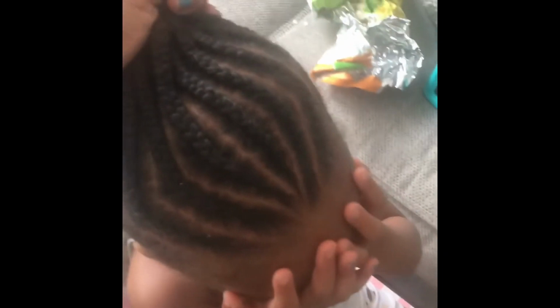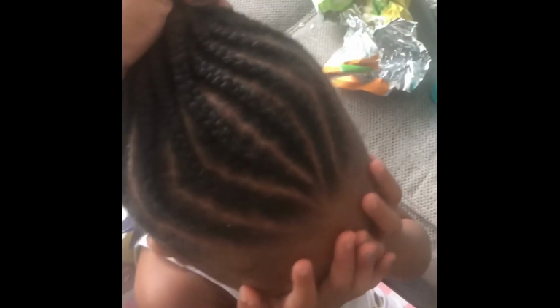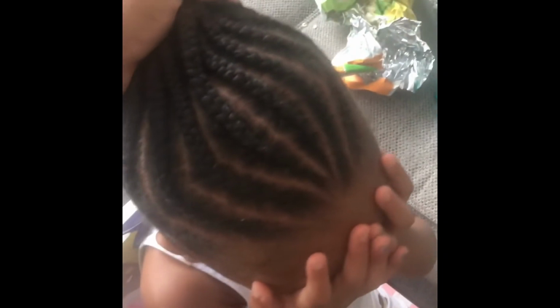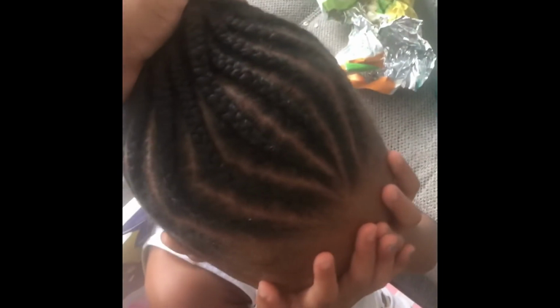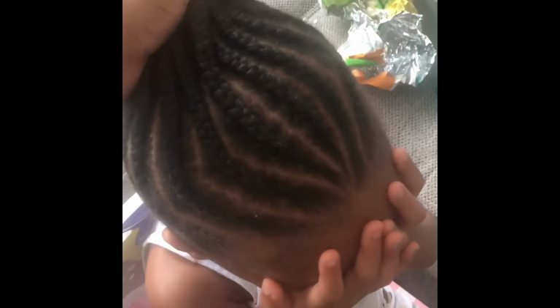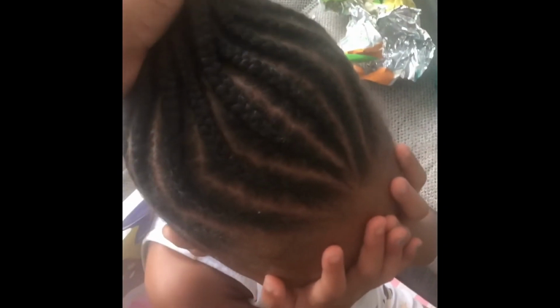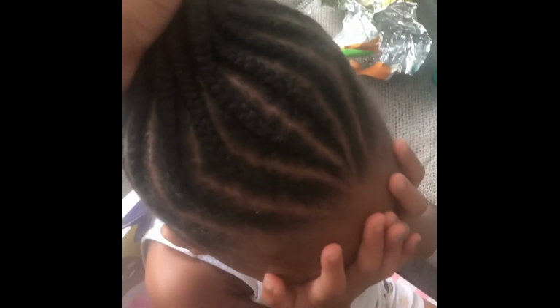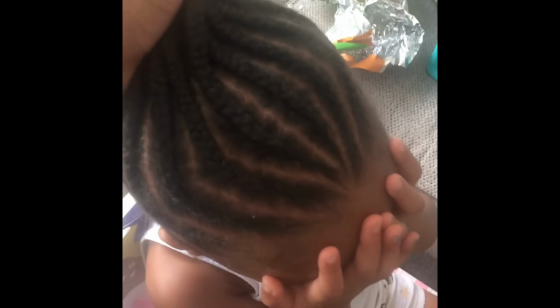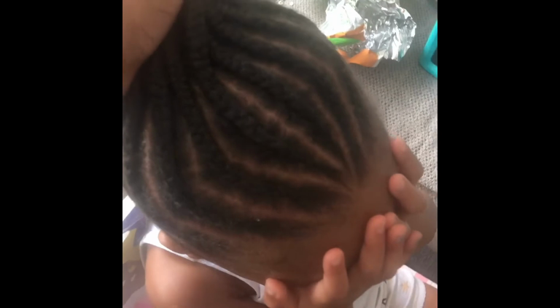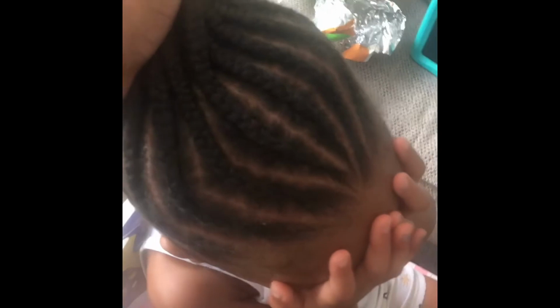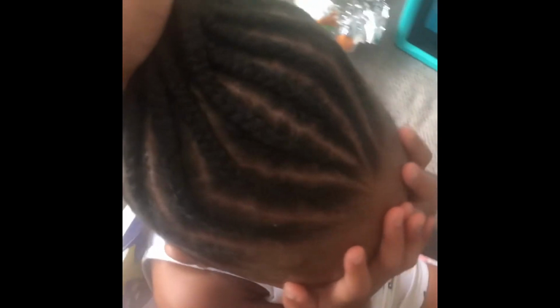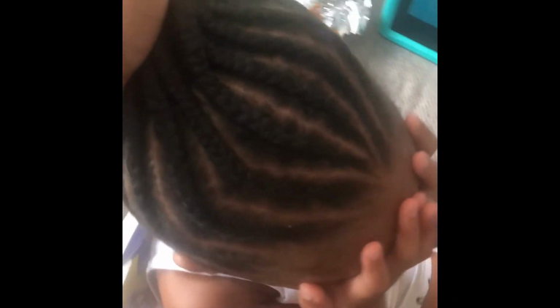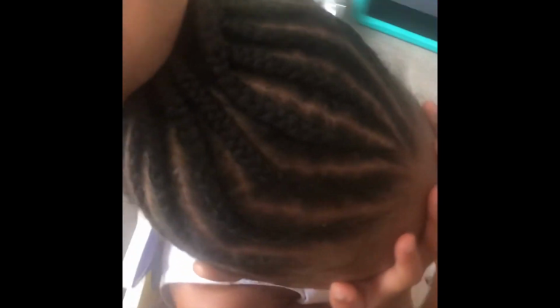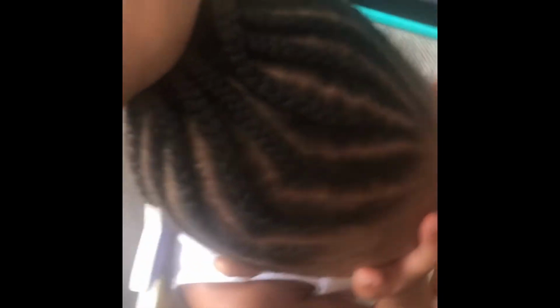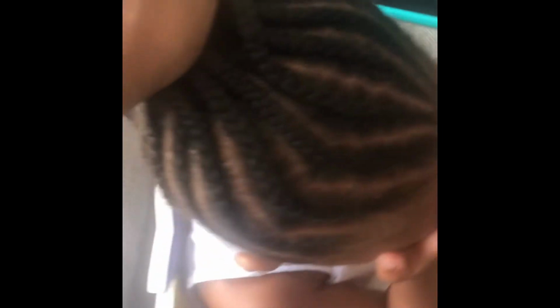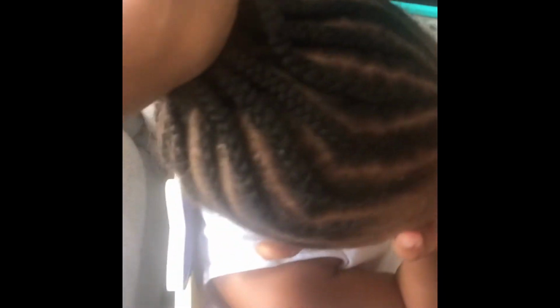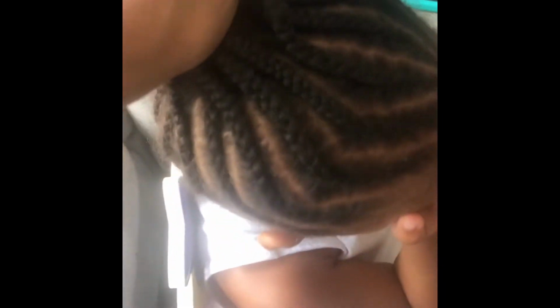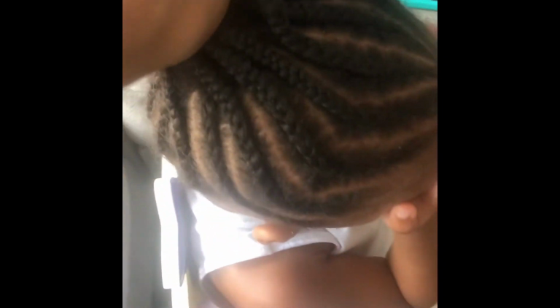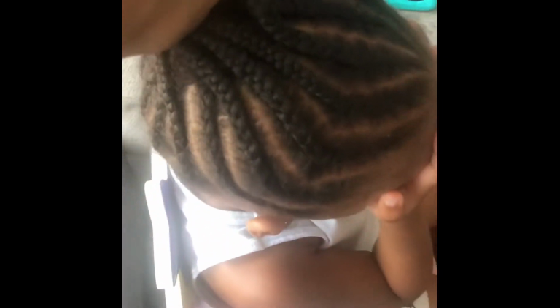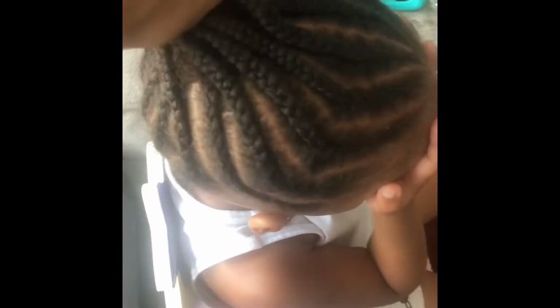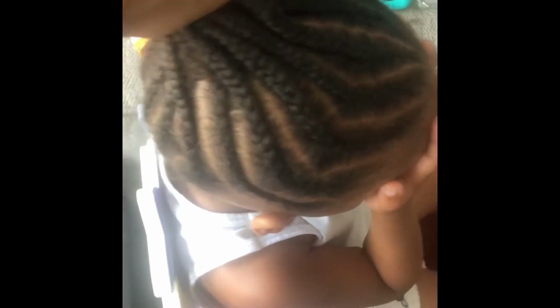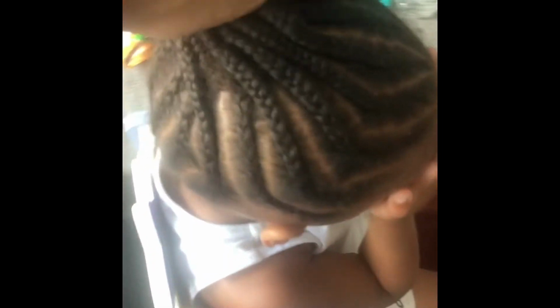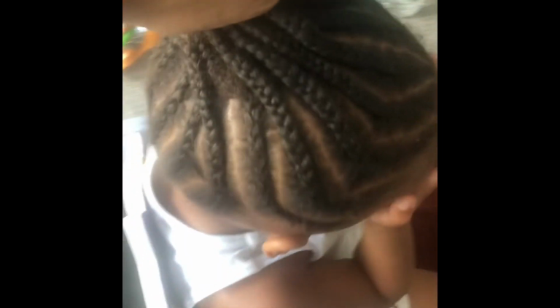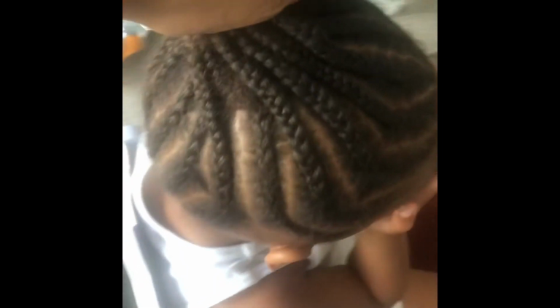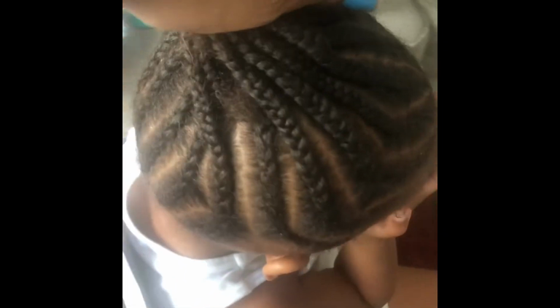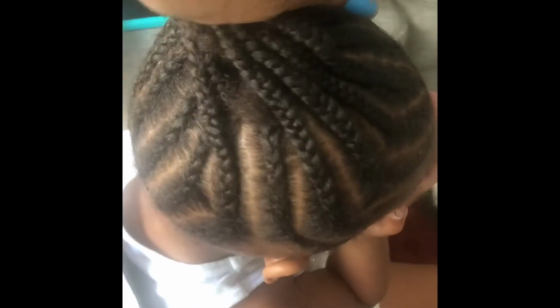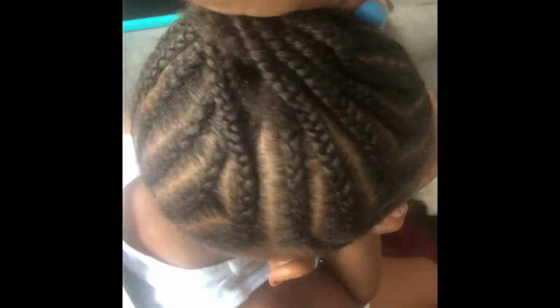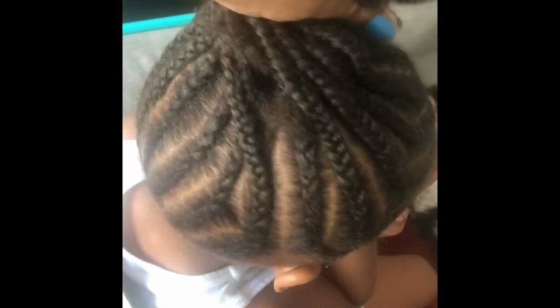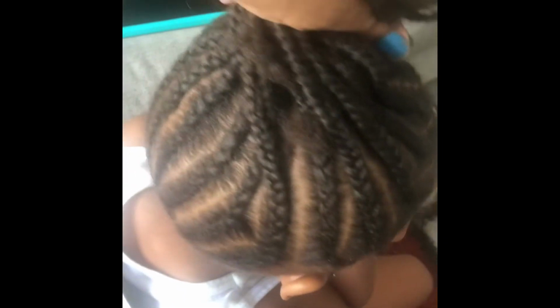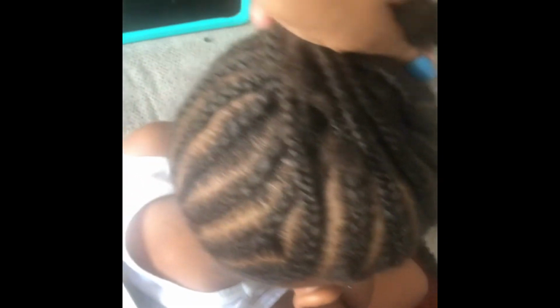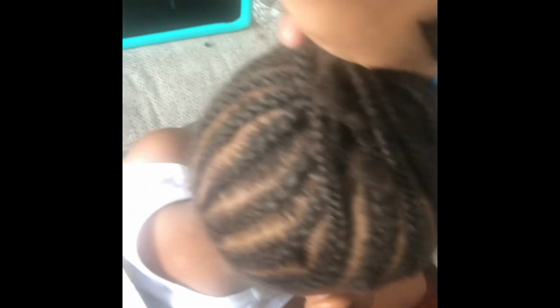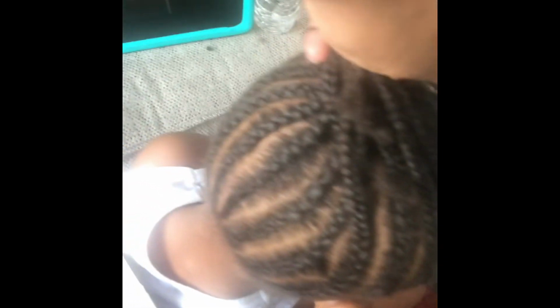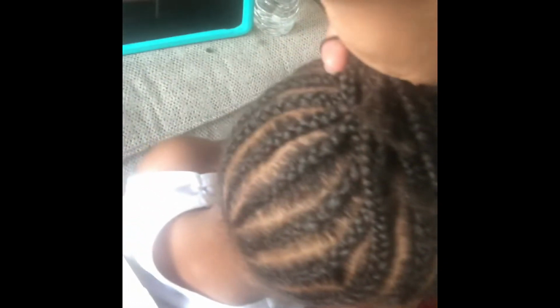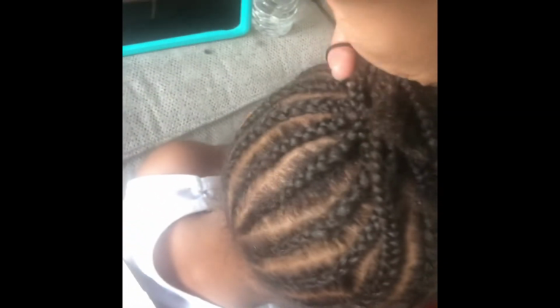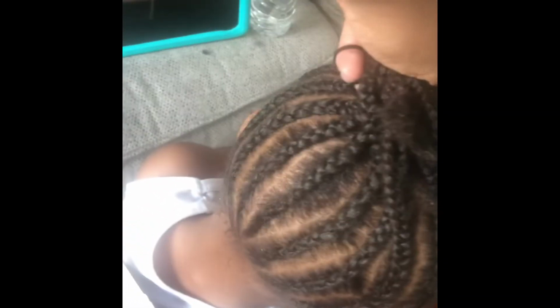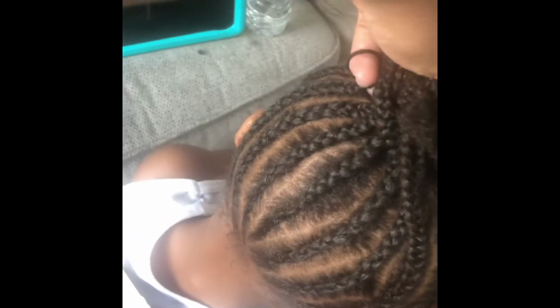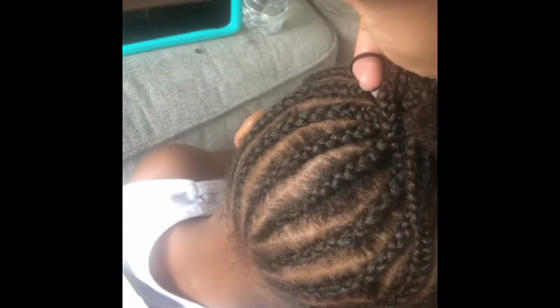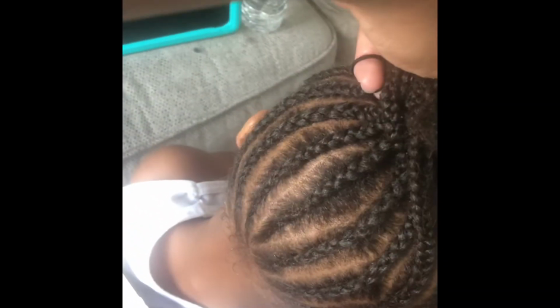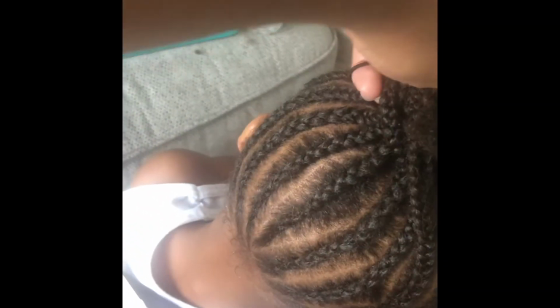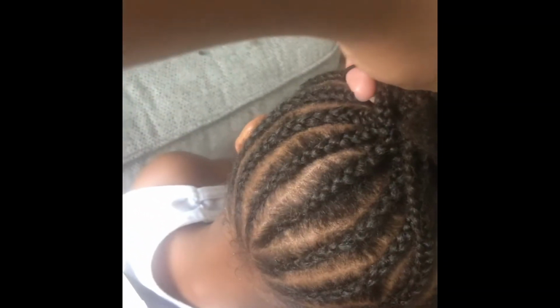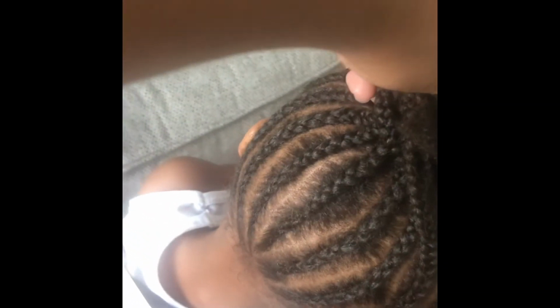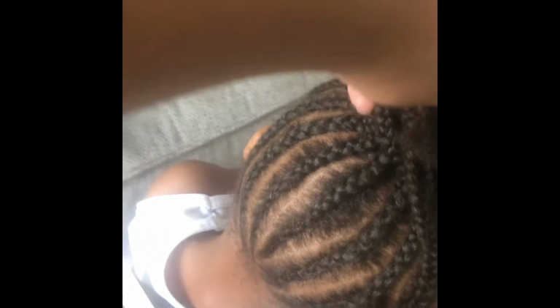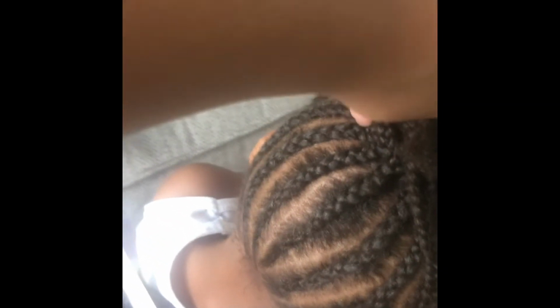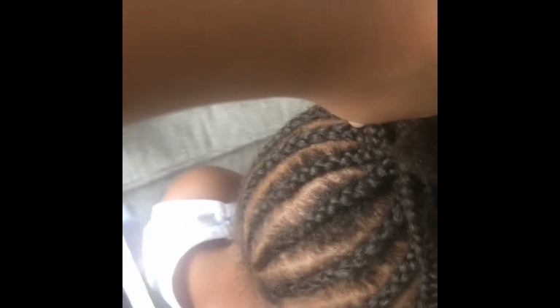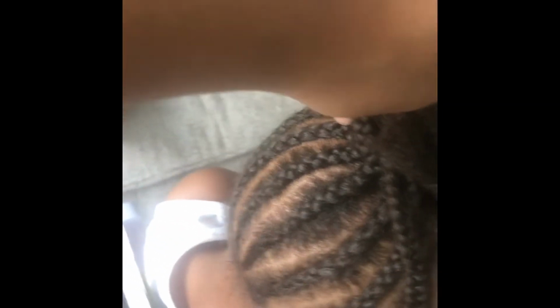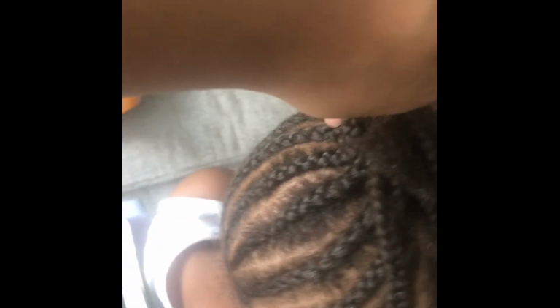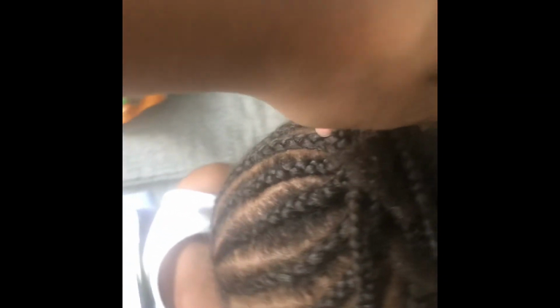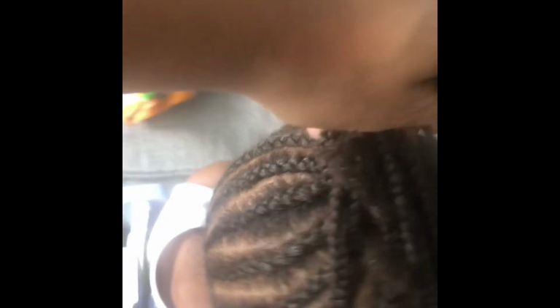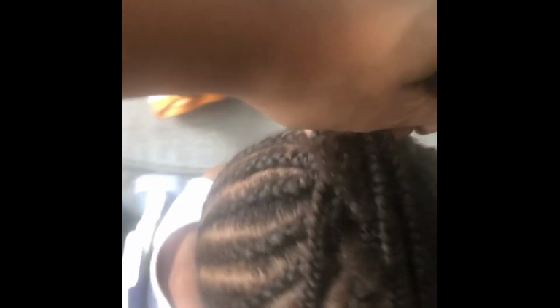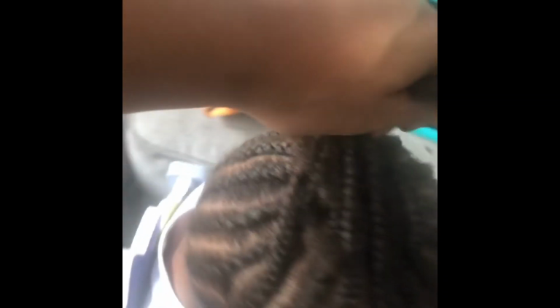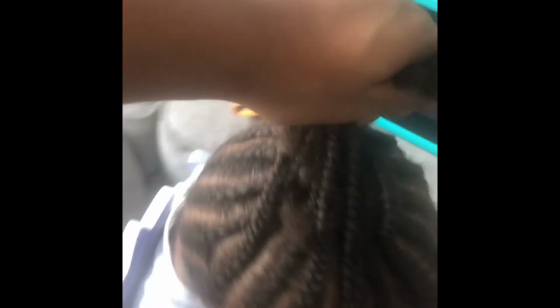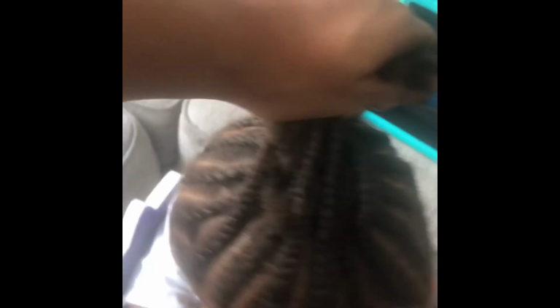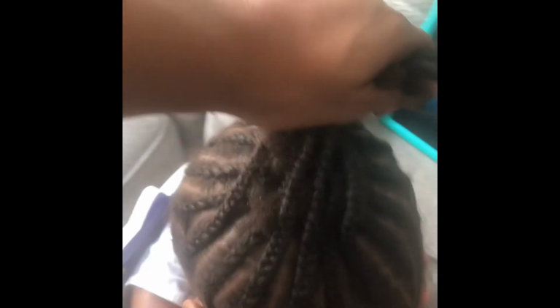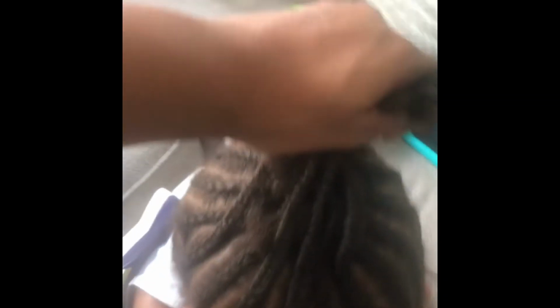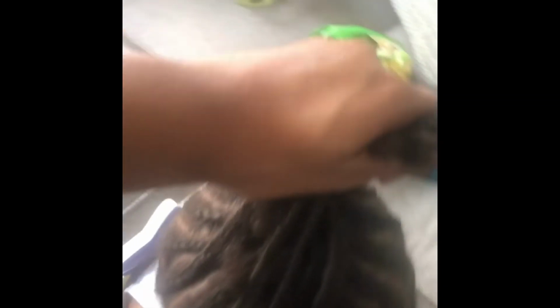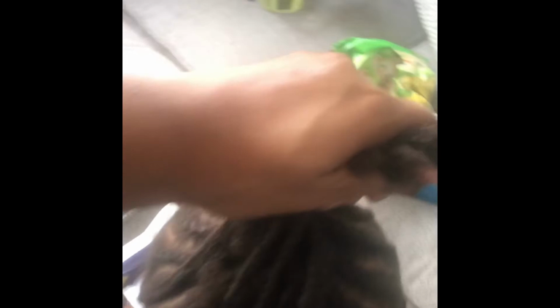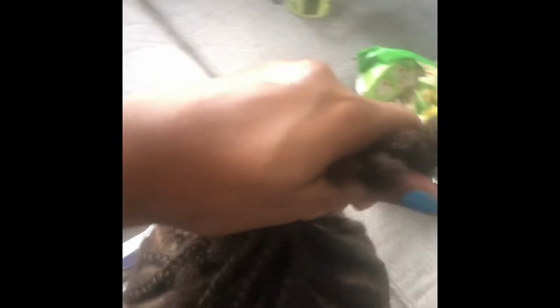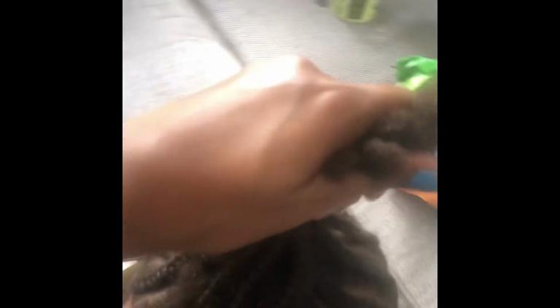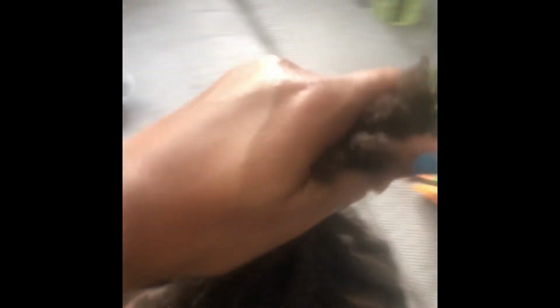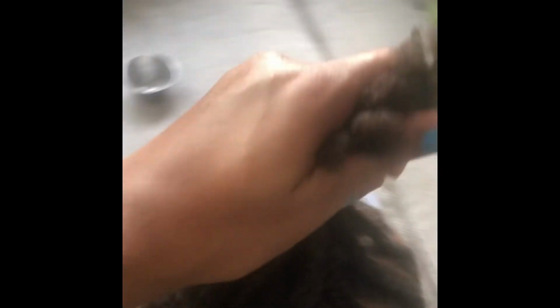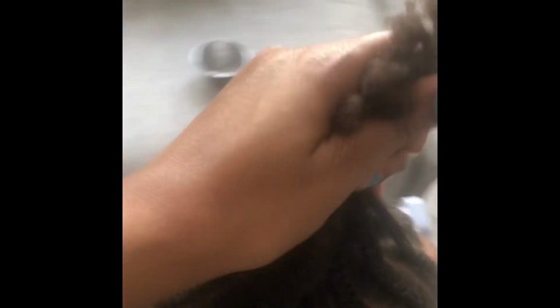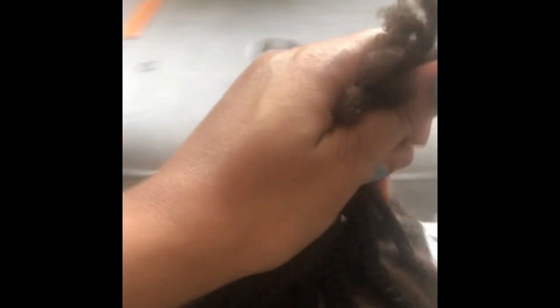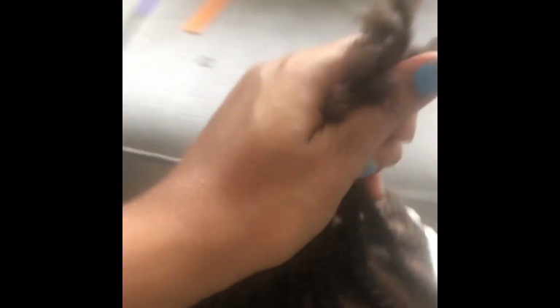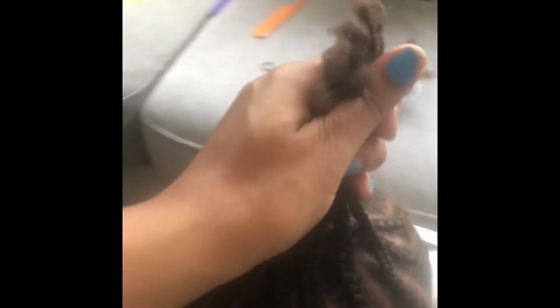All right, so now that I finished braiding her hair, I am going to do the final step, which is adding the beads.